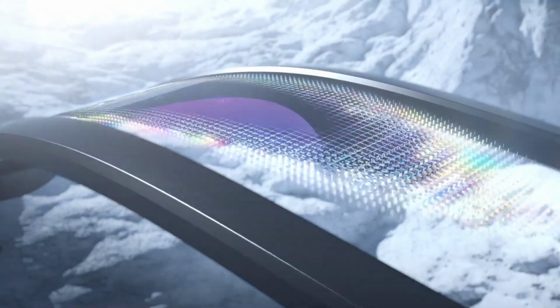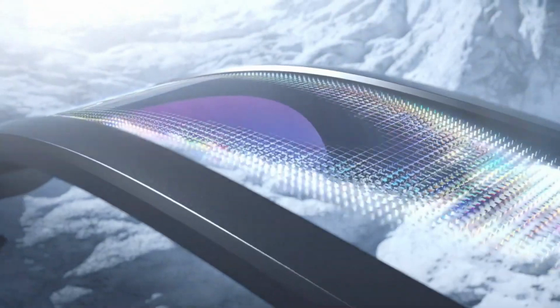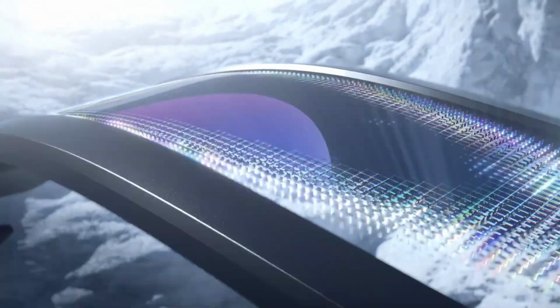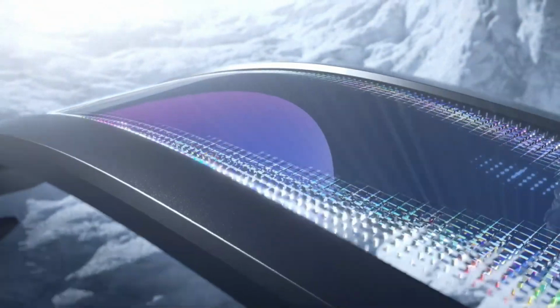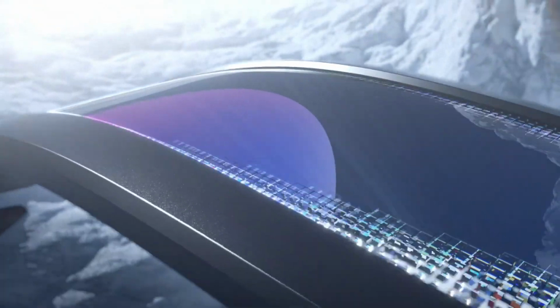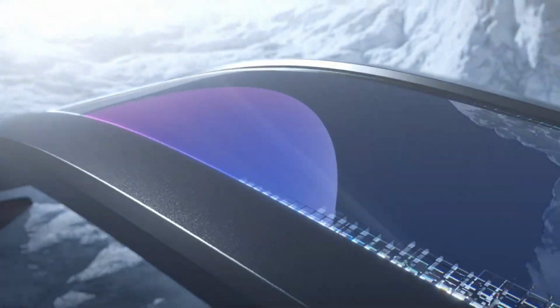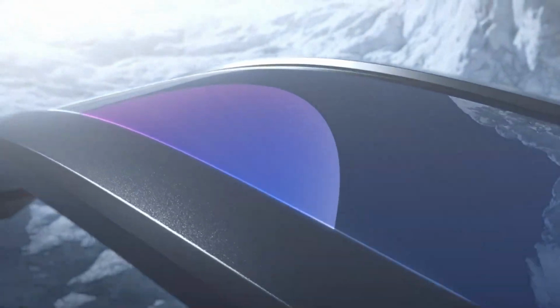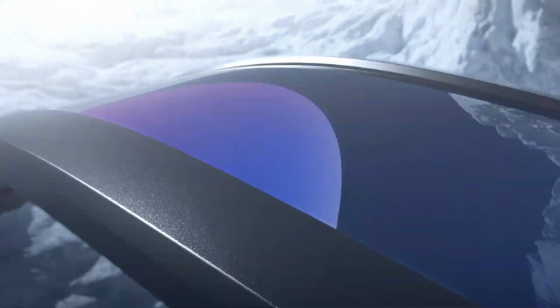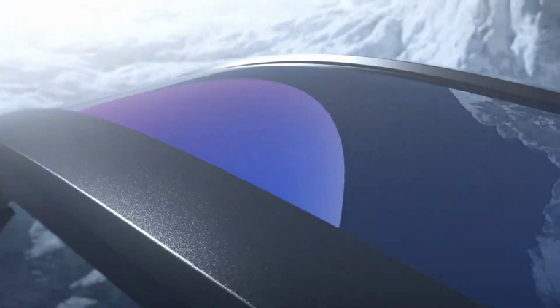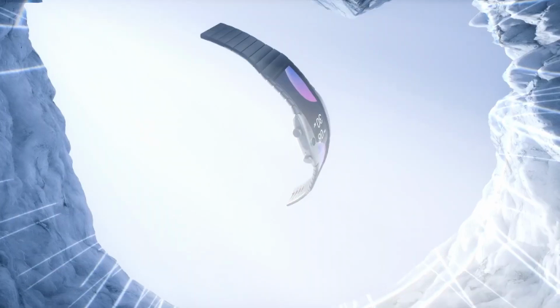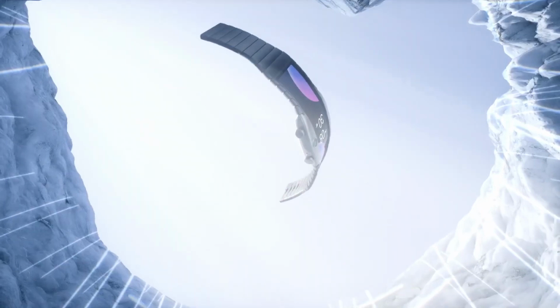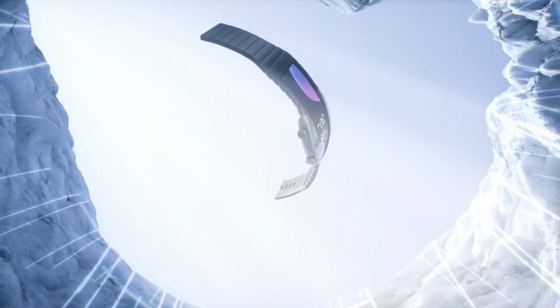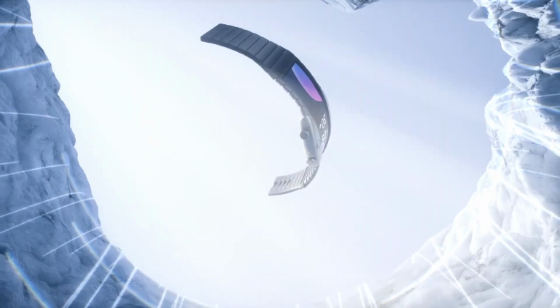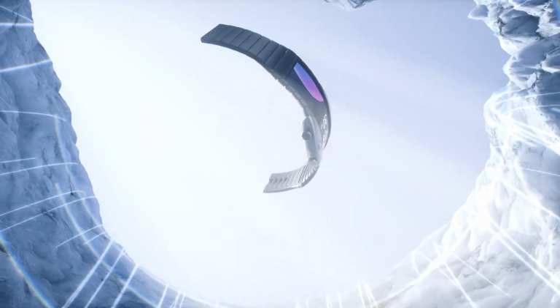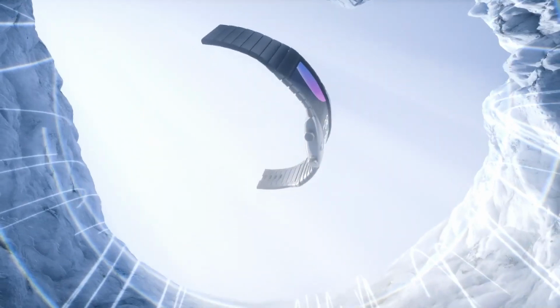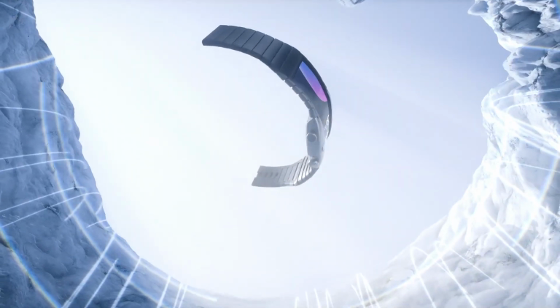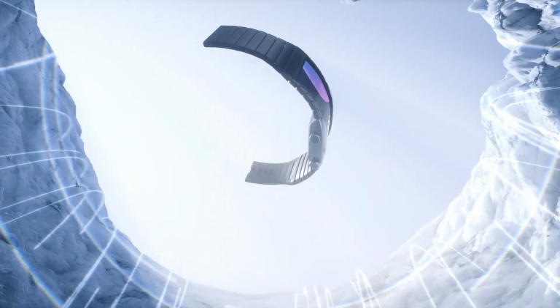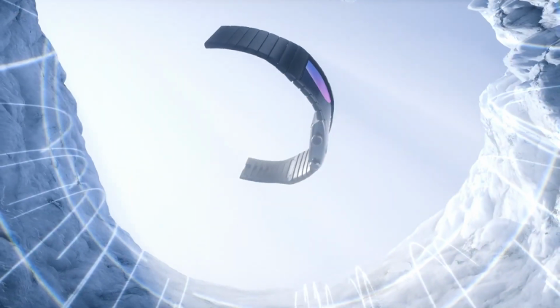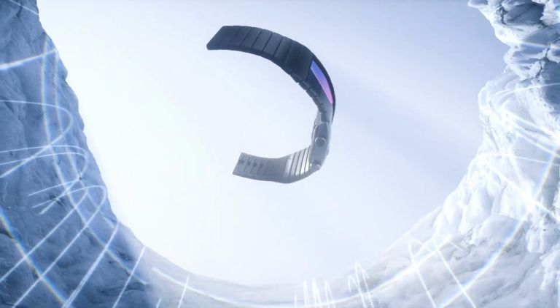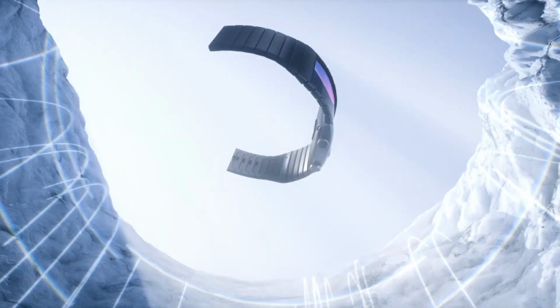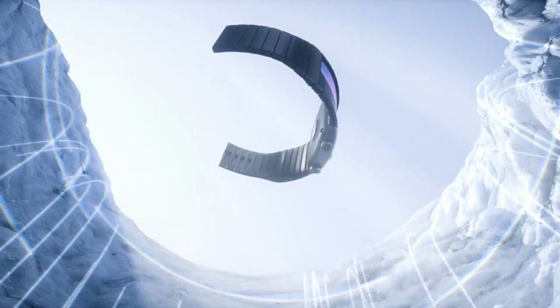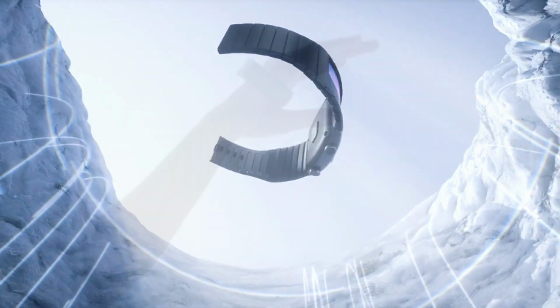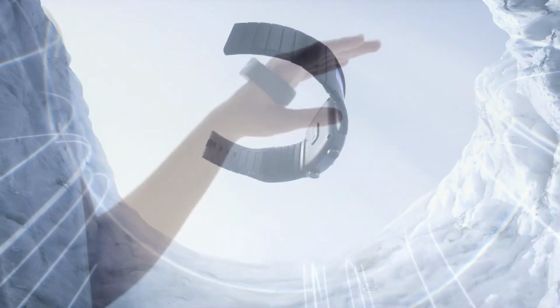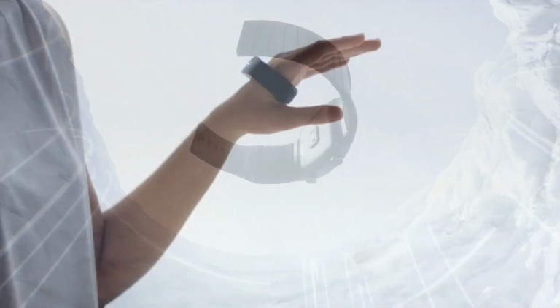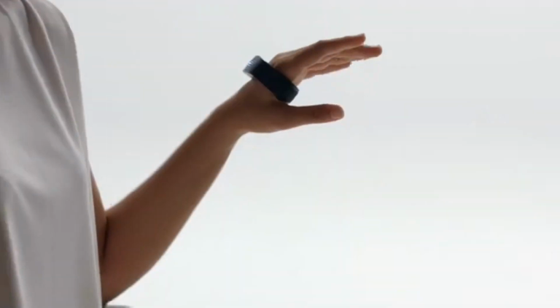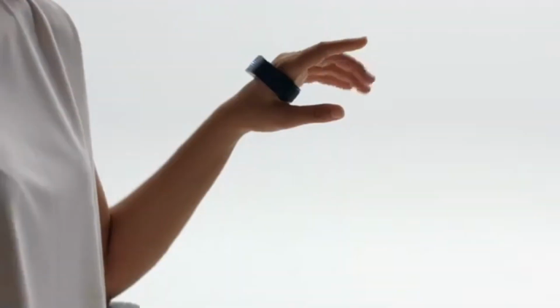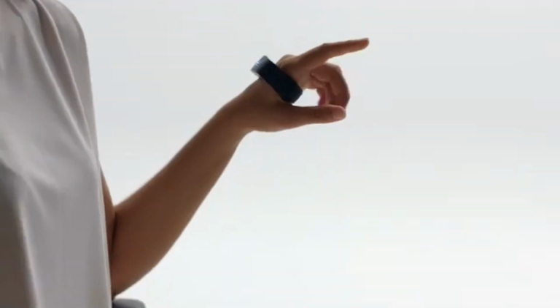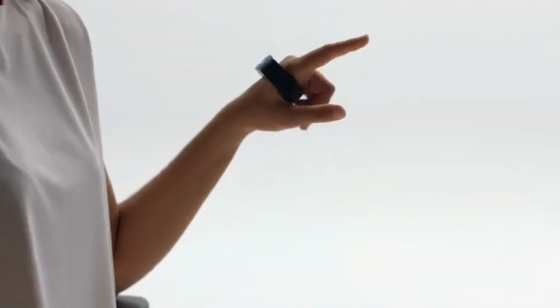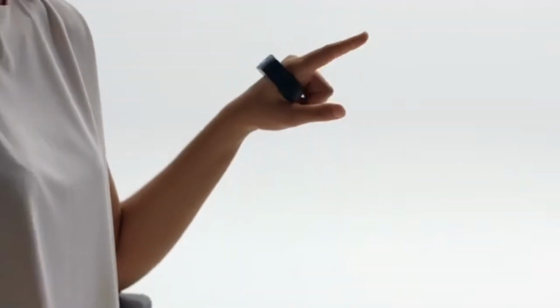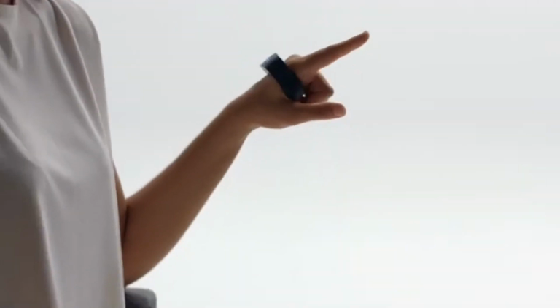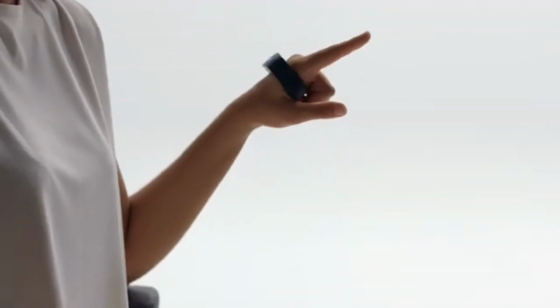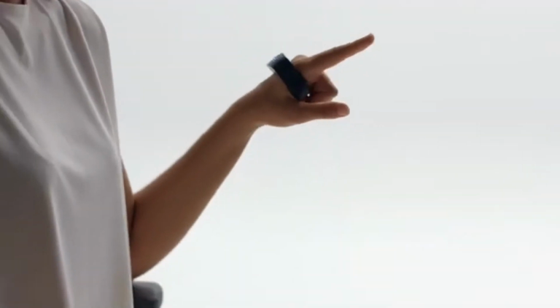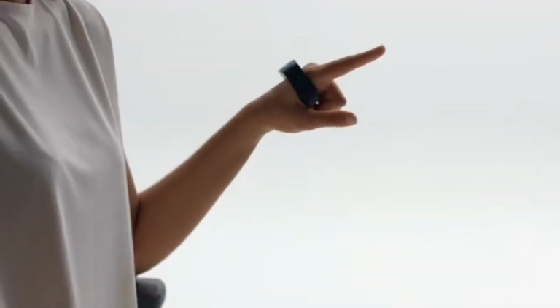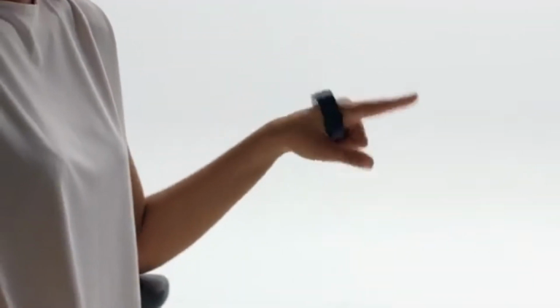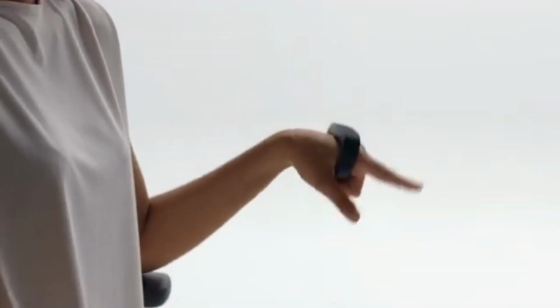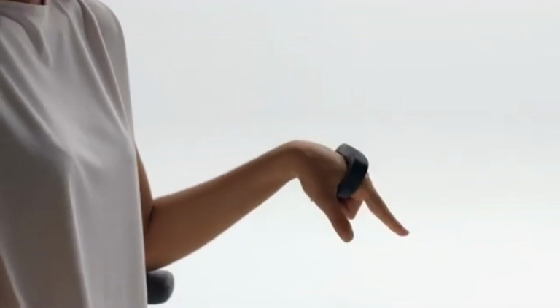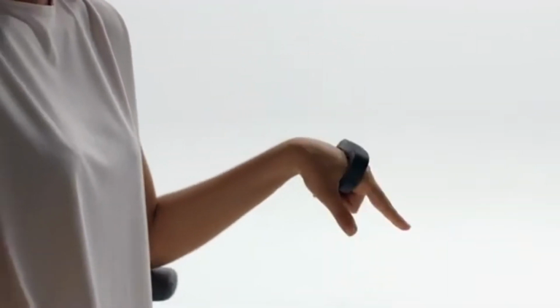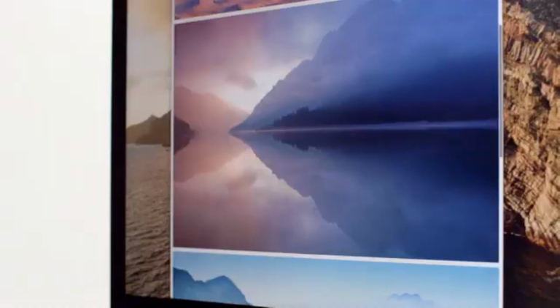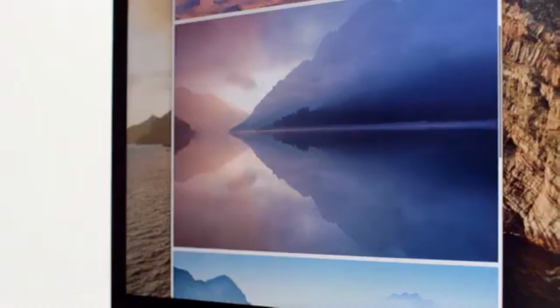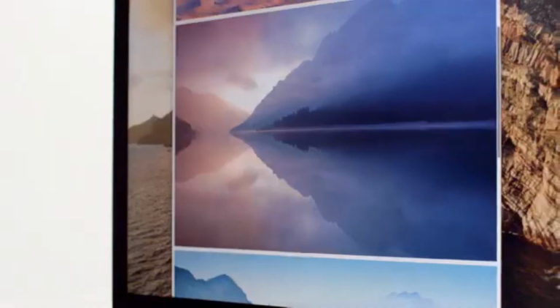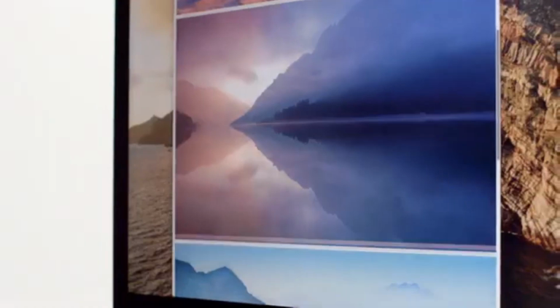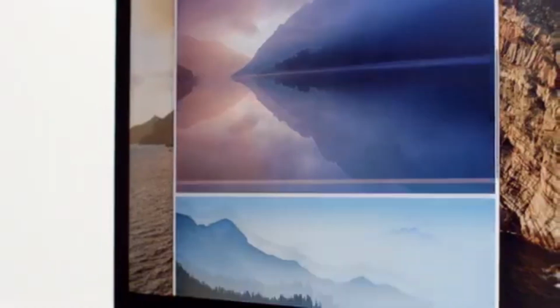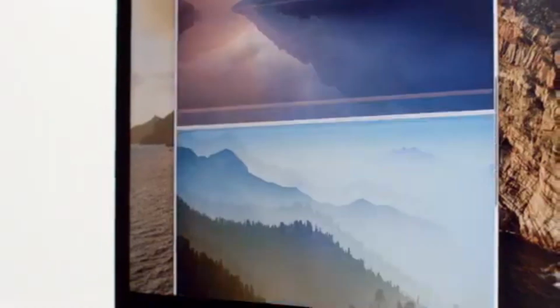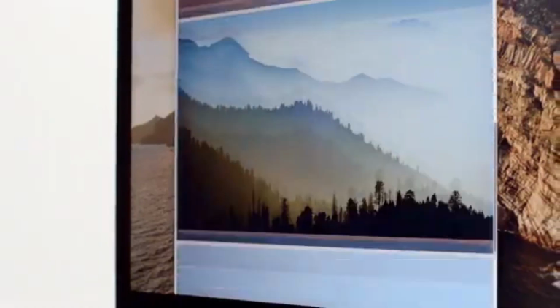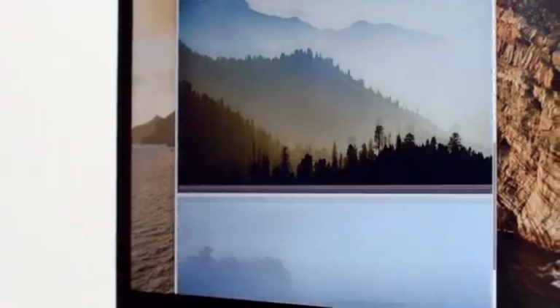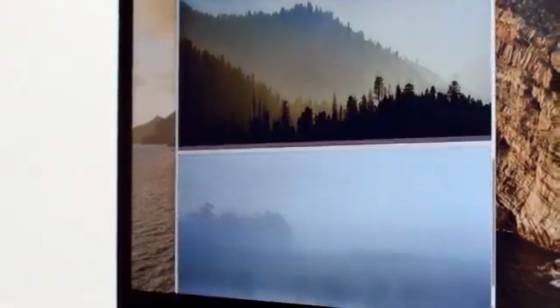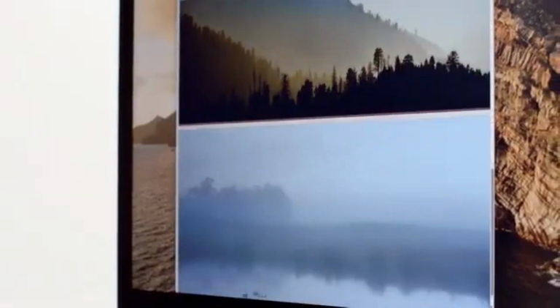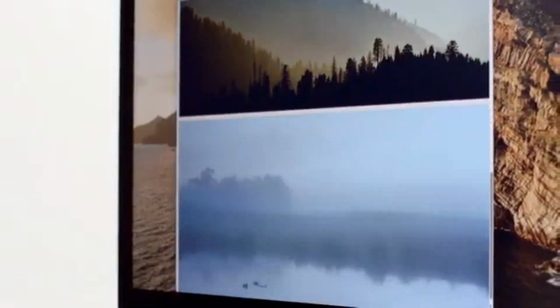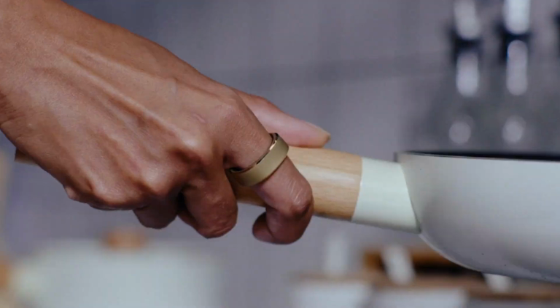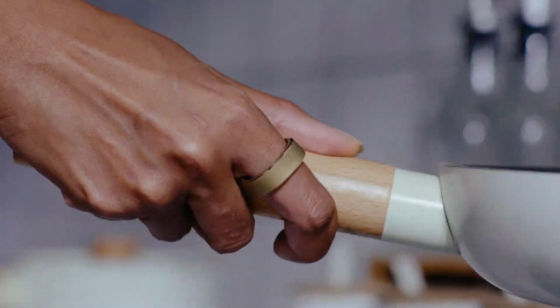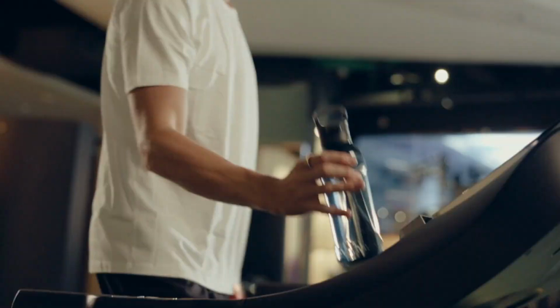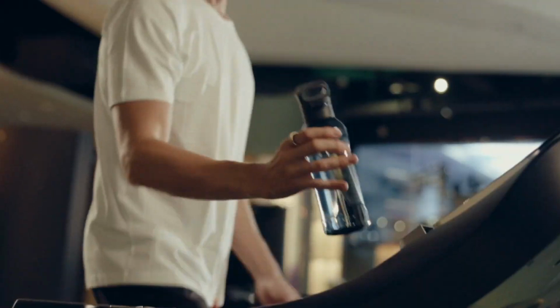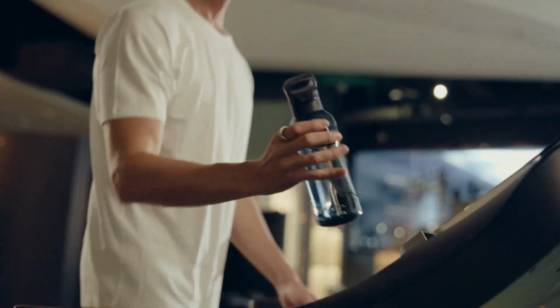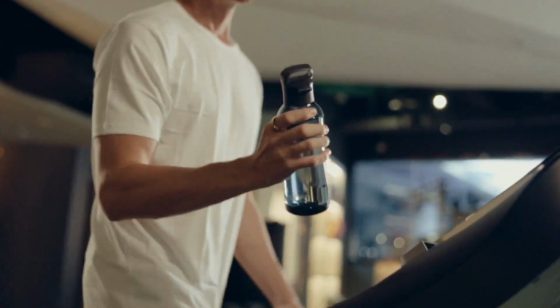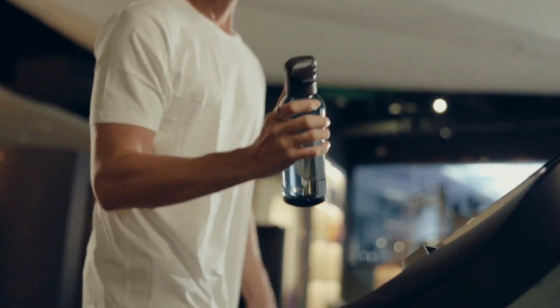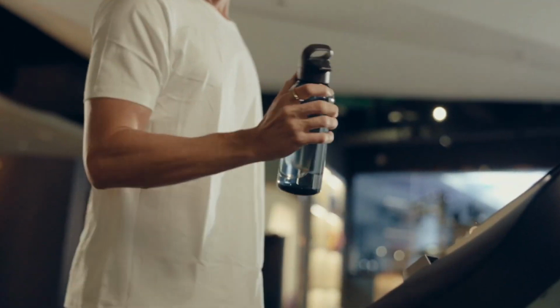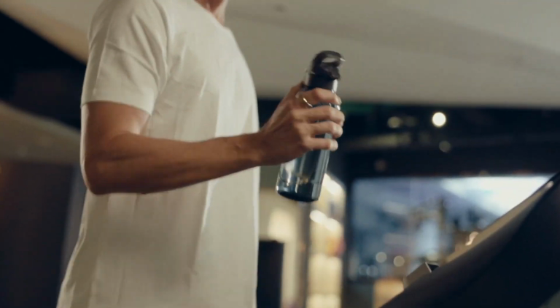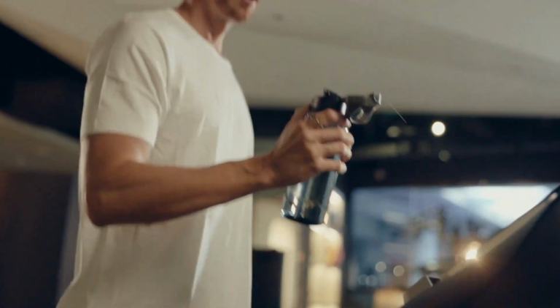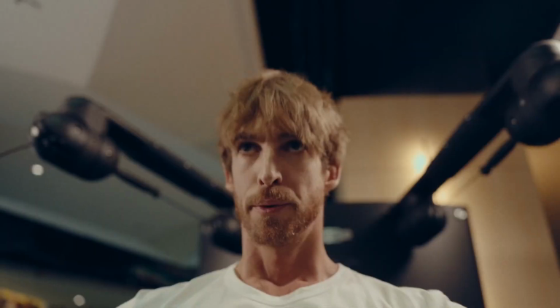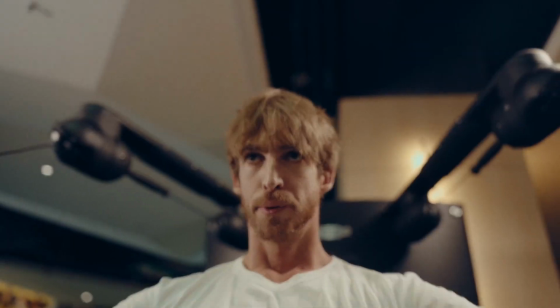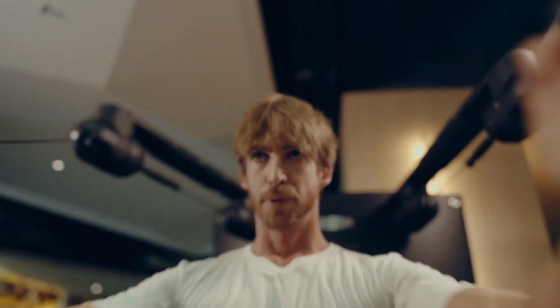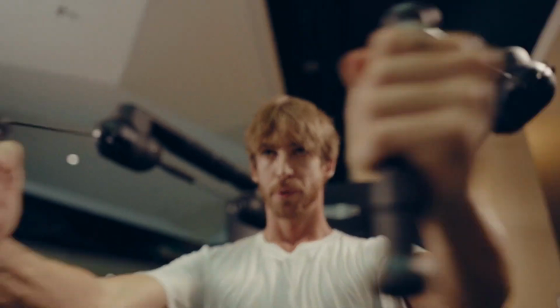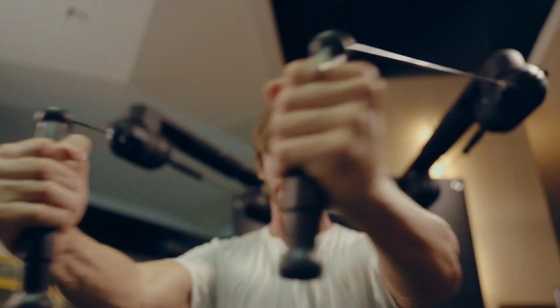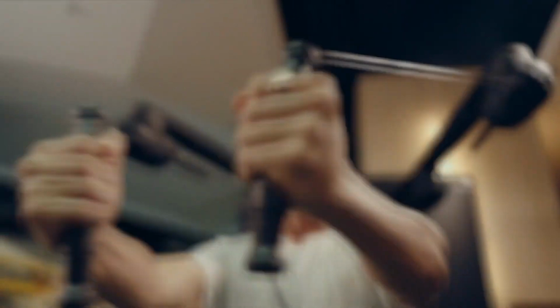Hey guys, here's a list of wearable gadgets that you can buy. All the links to the products can be found in the description below. Let's go!